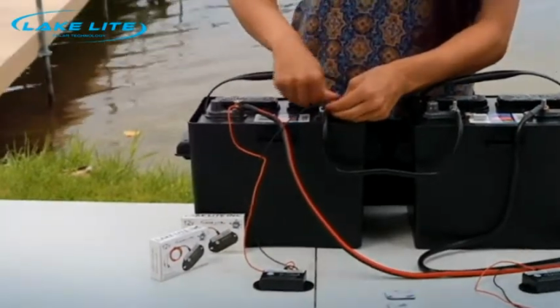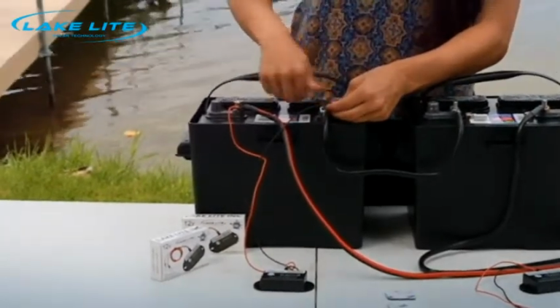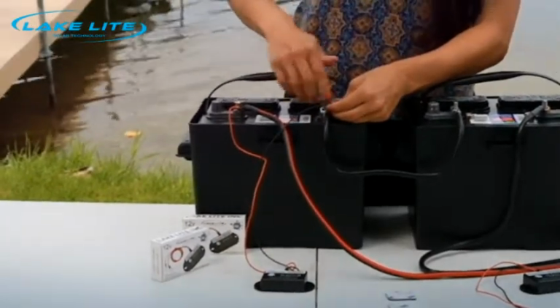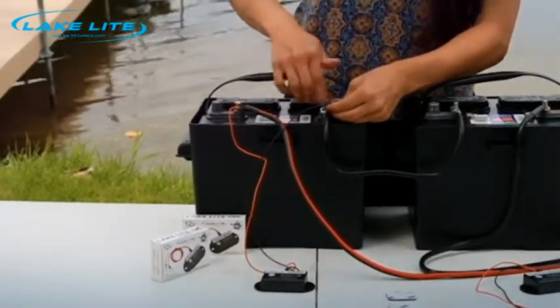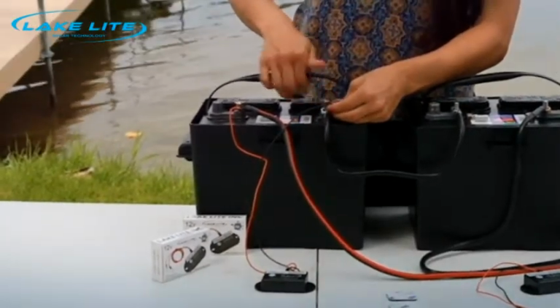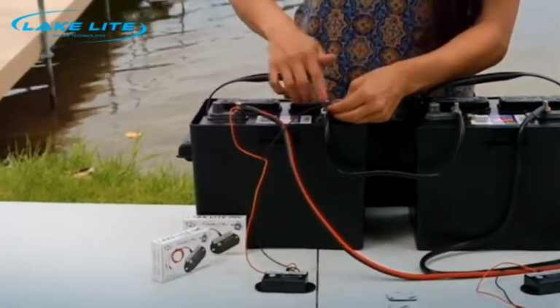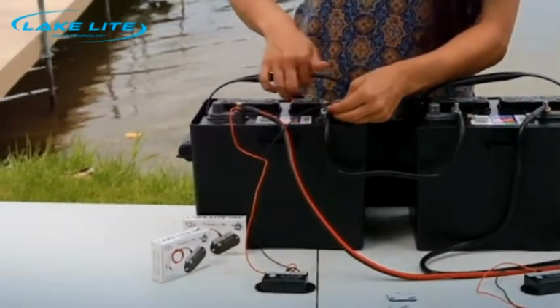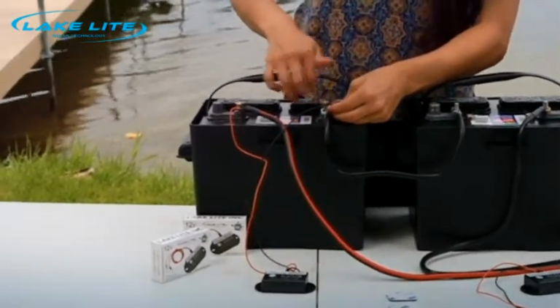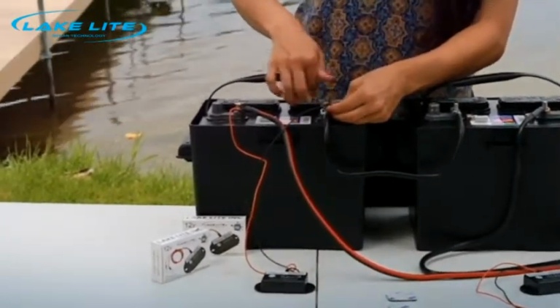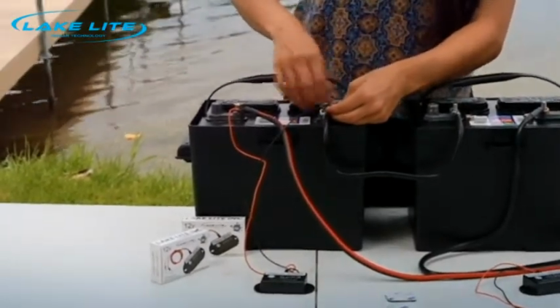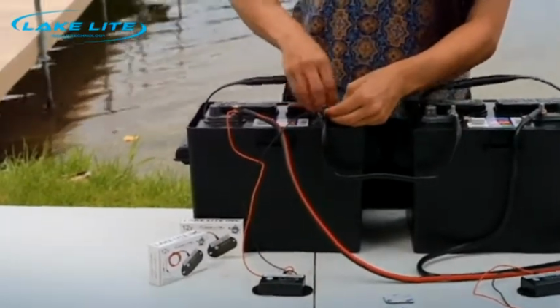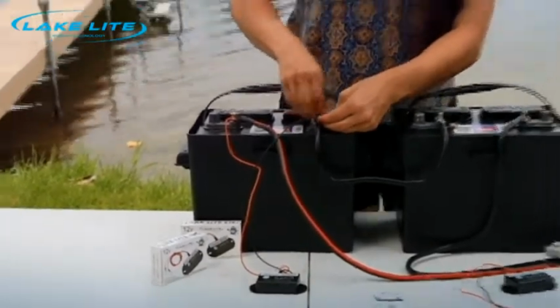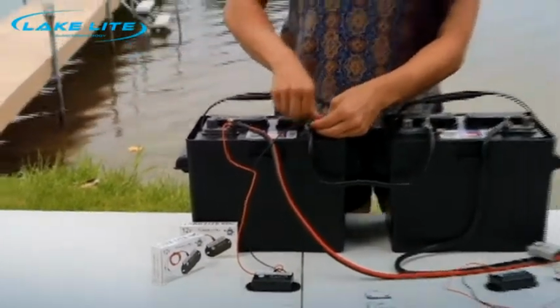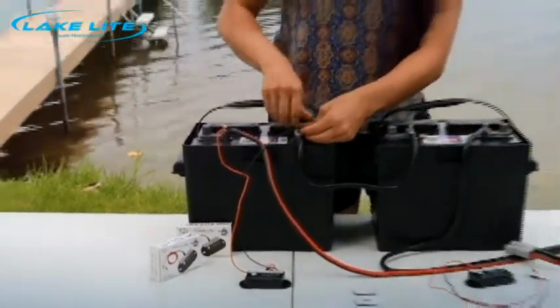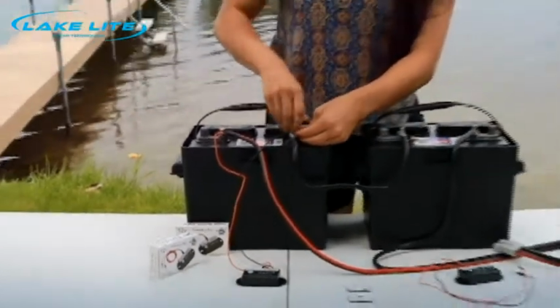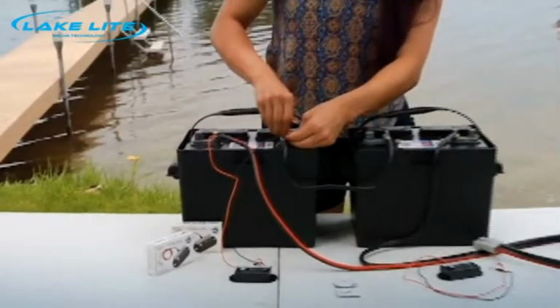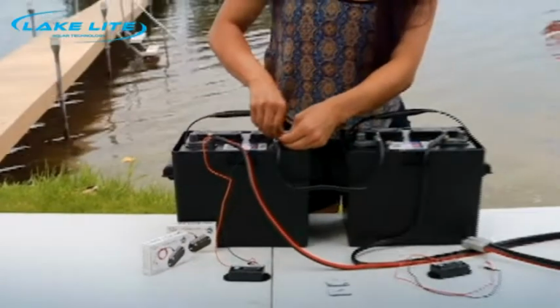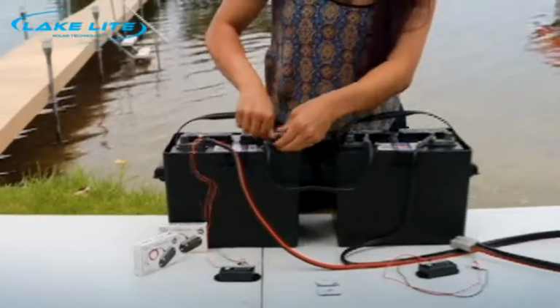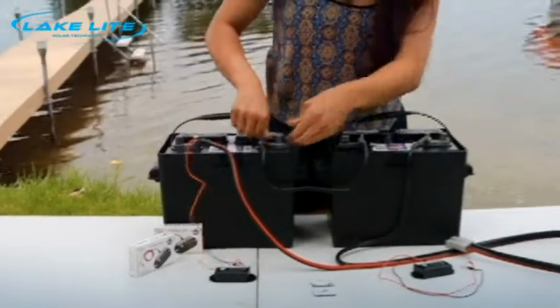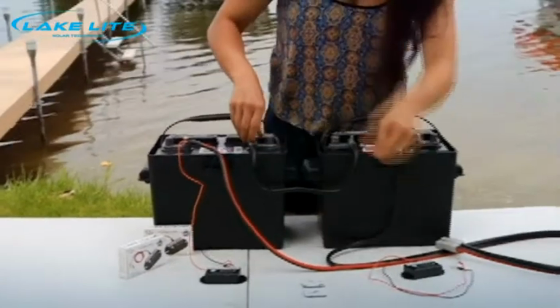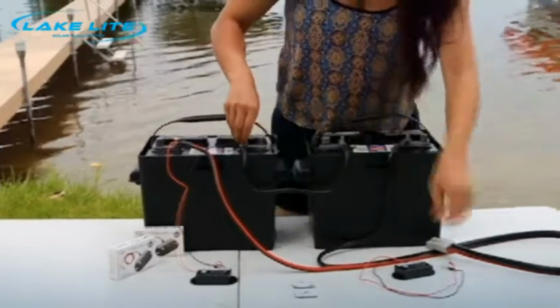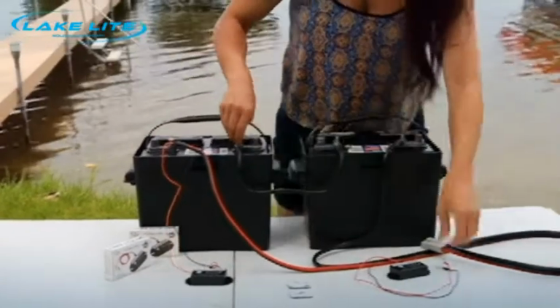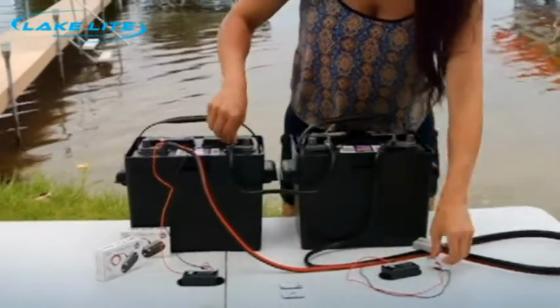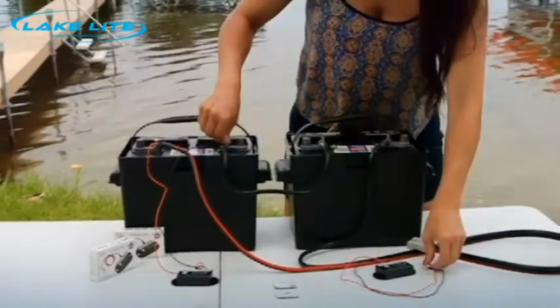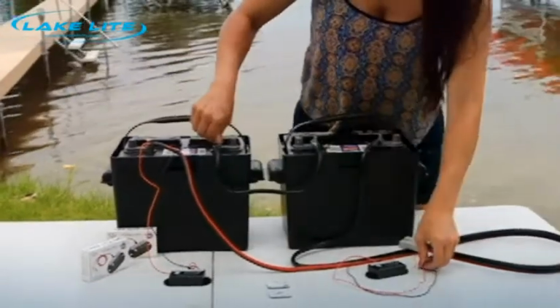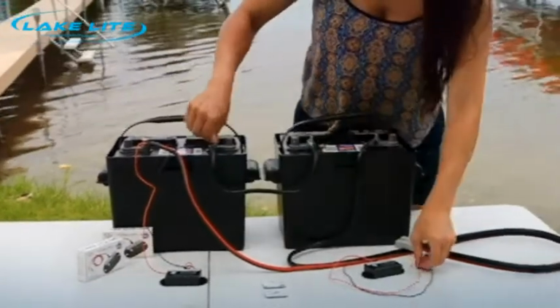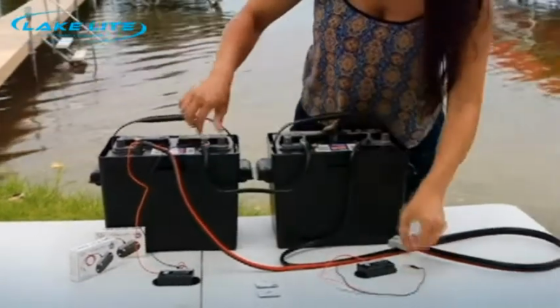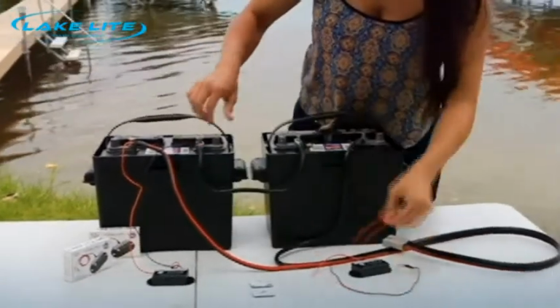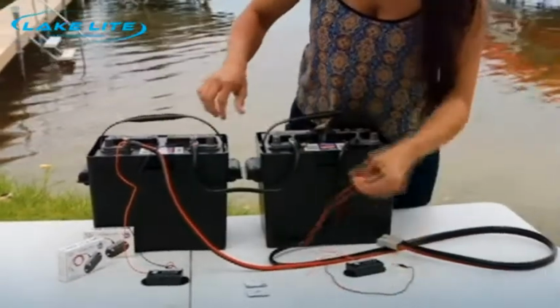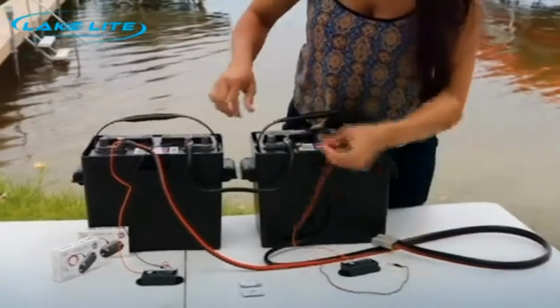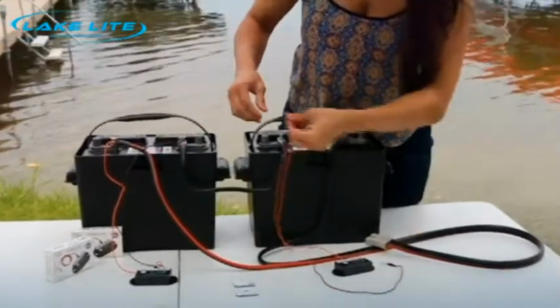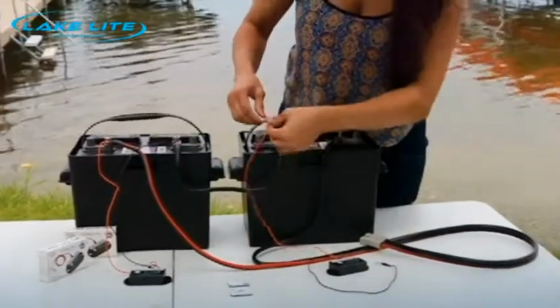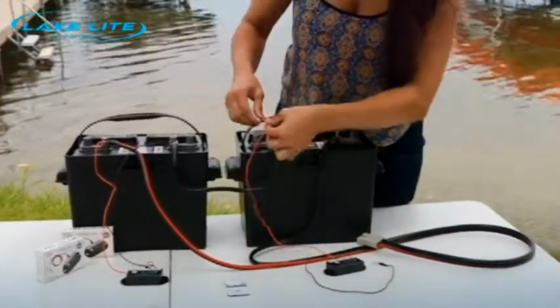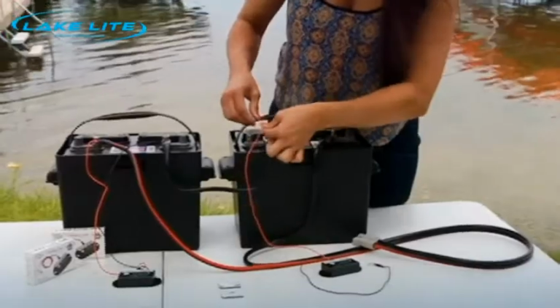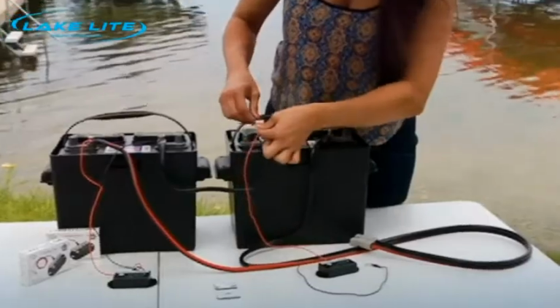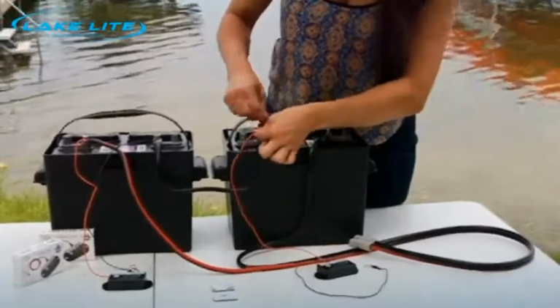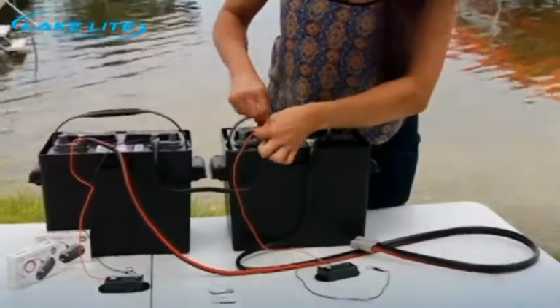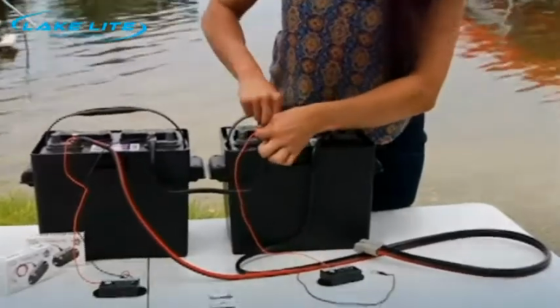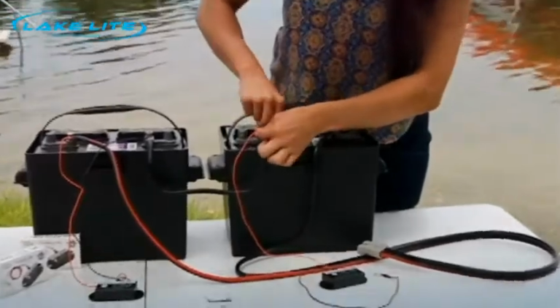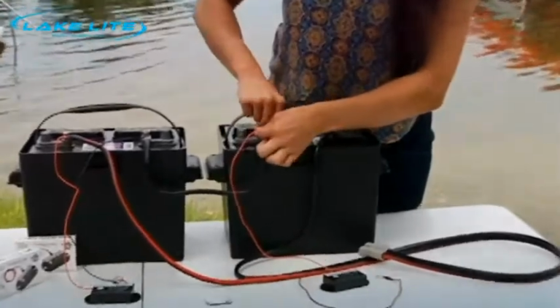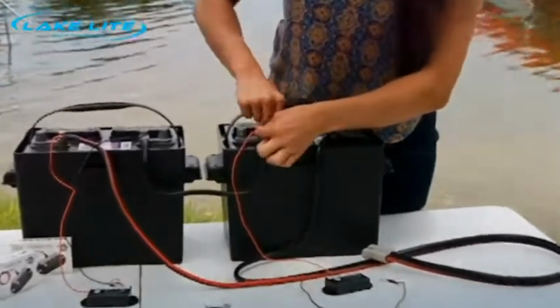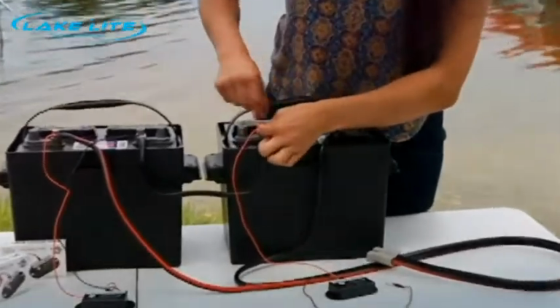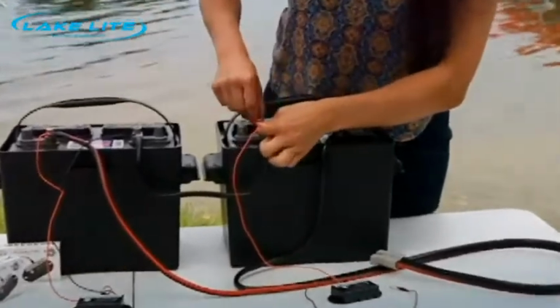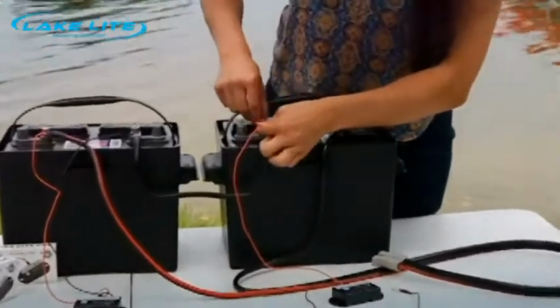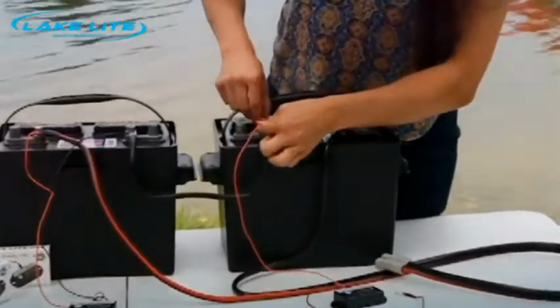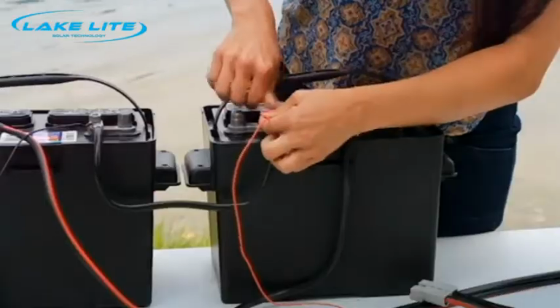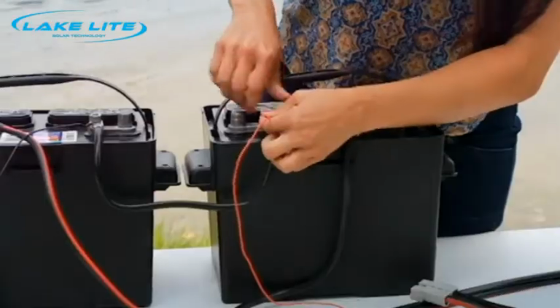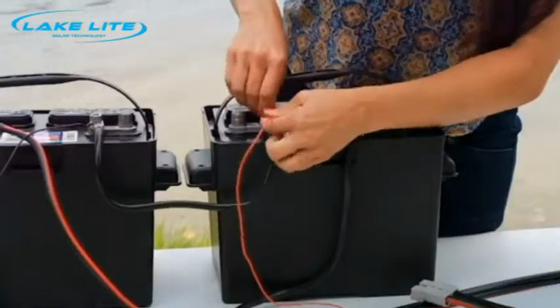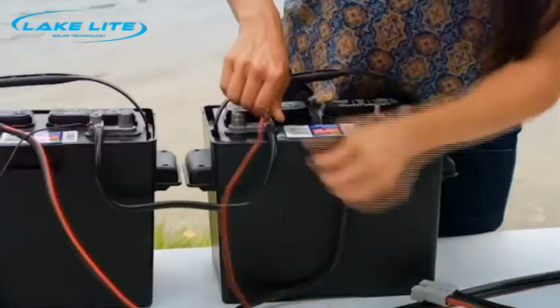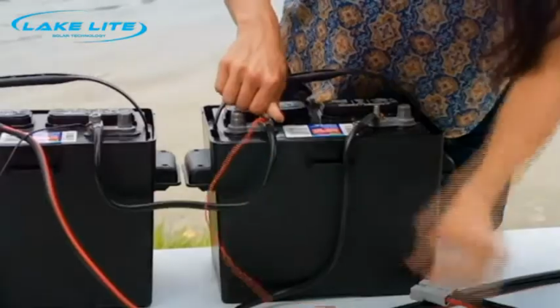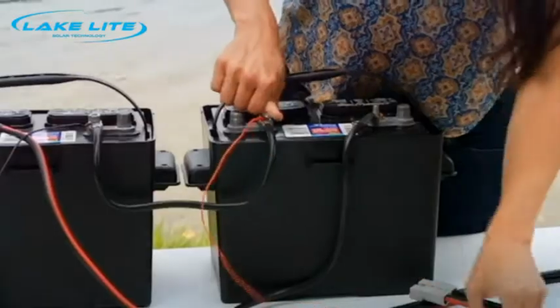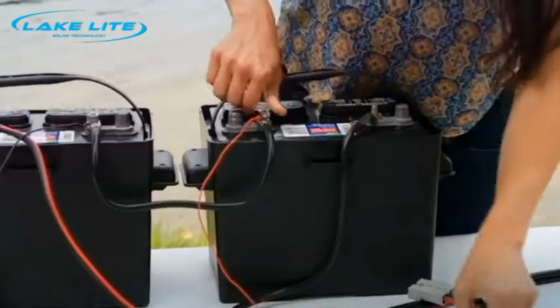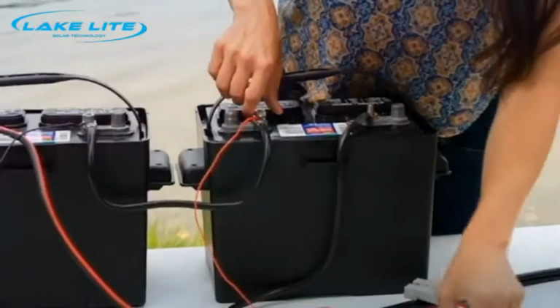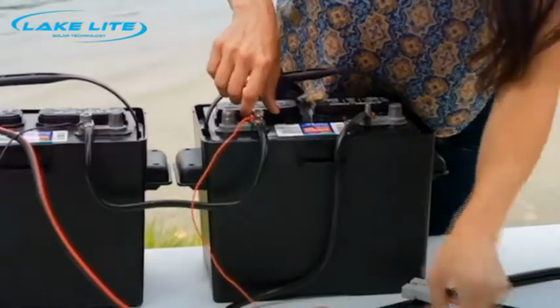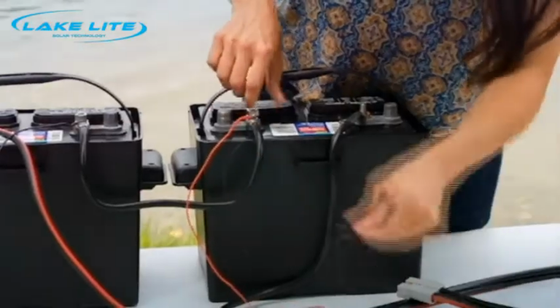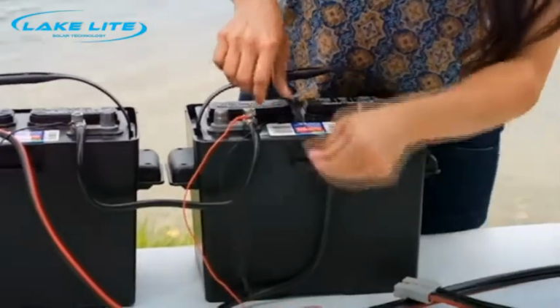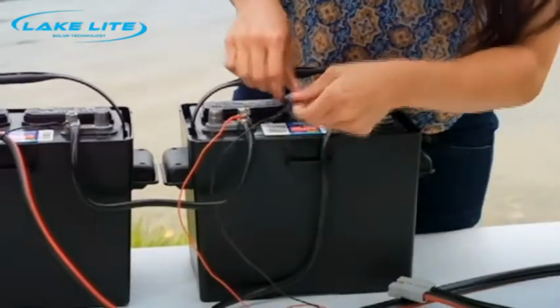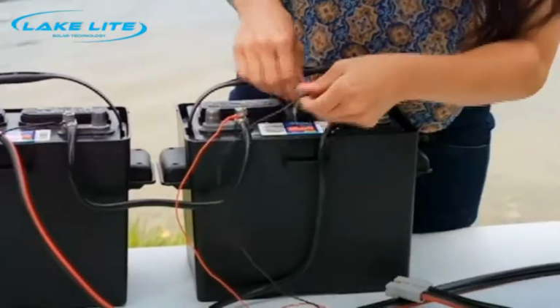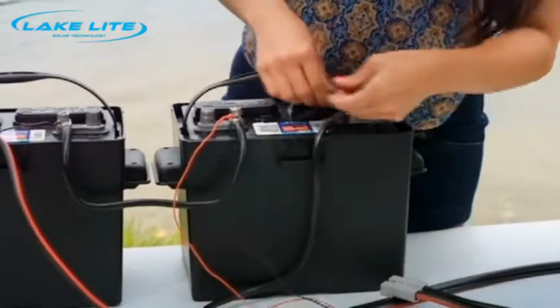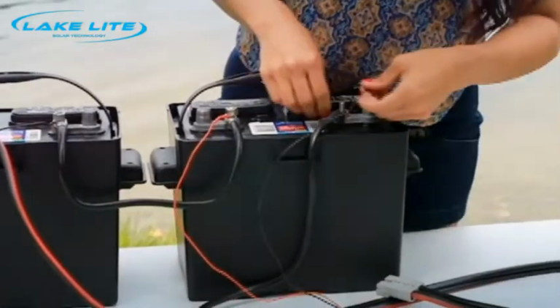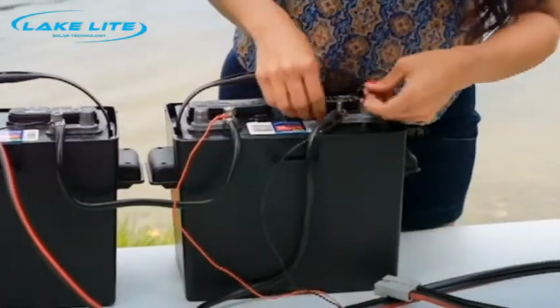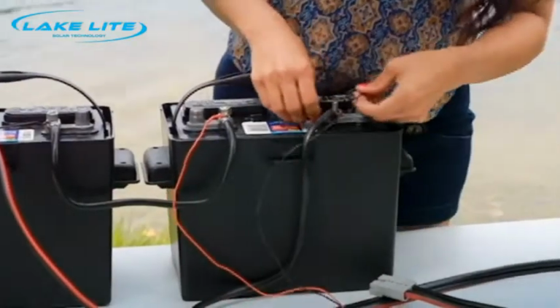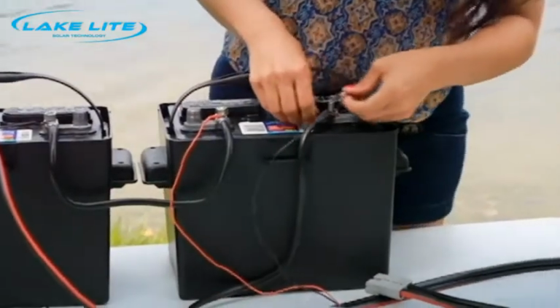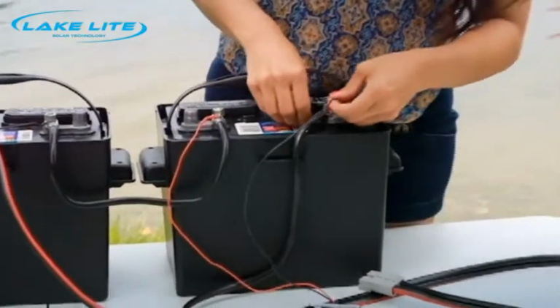You'll take a second one for the next battery, connect red to positive, then black to negative.